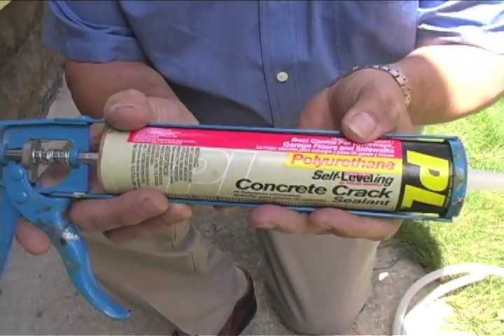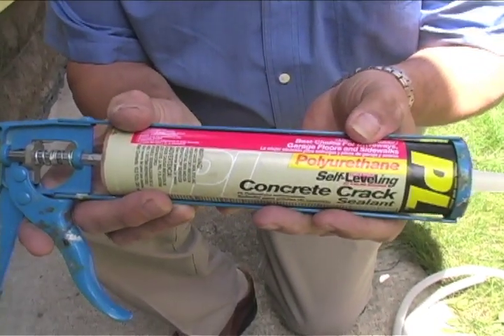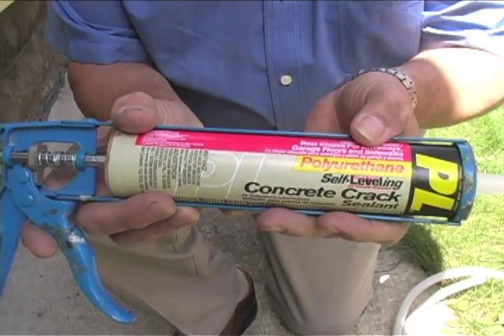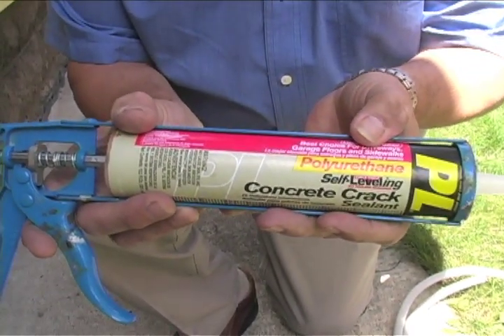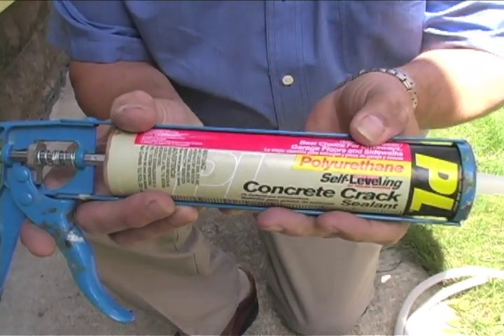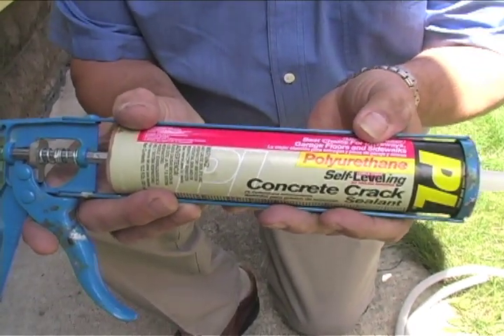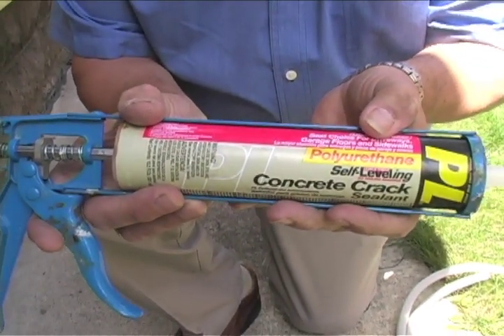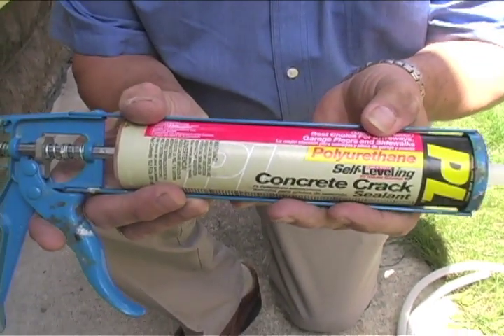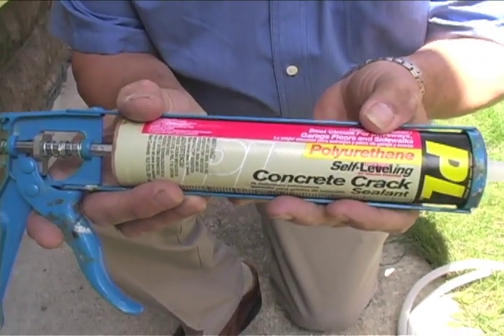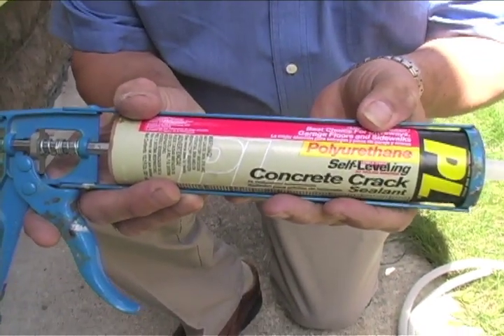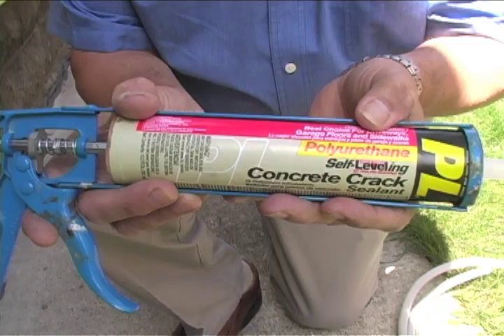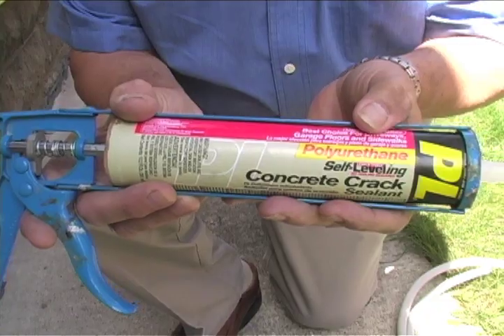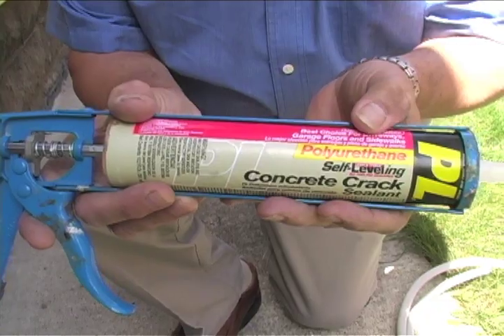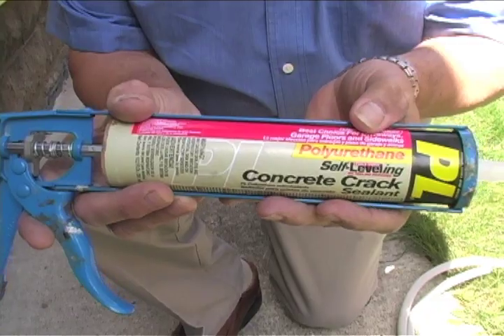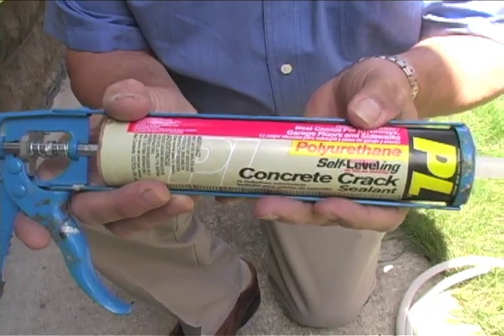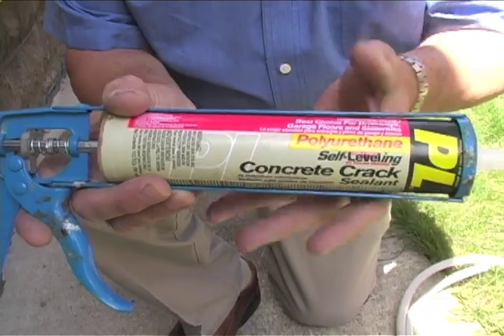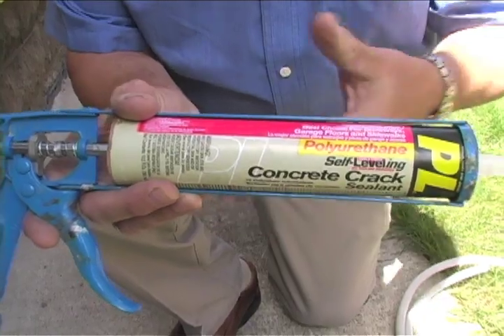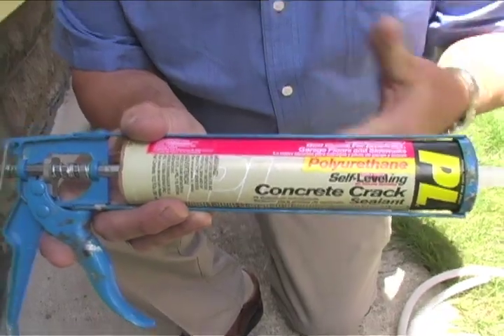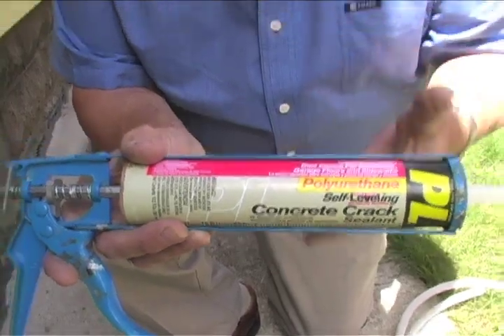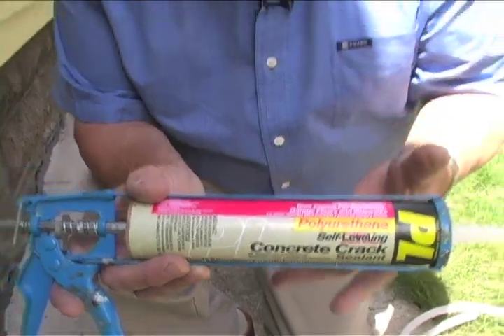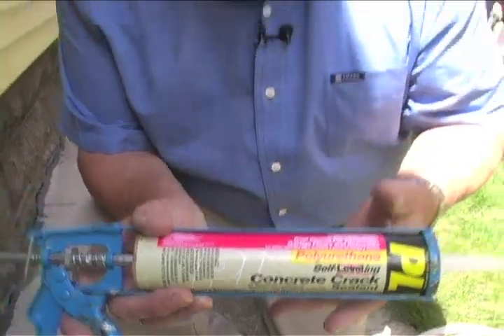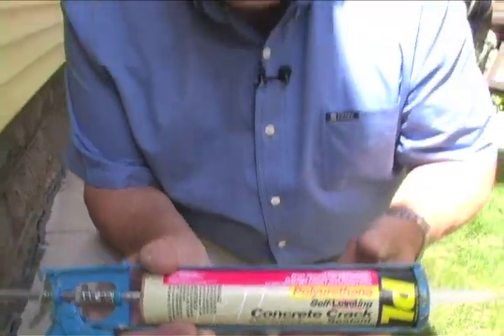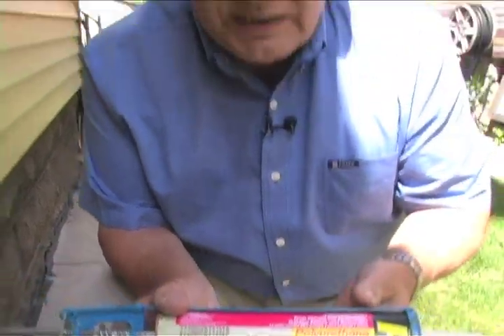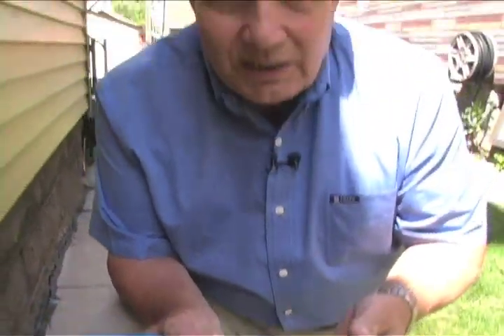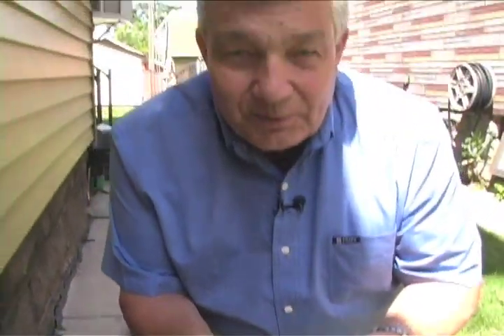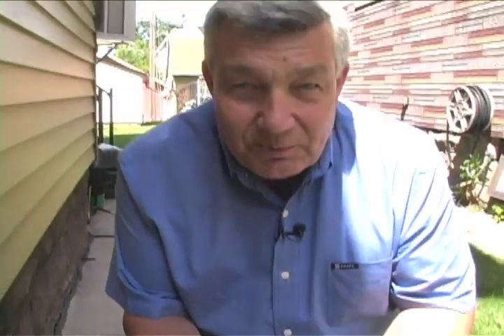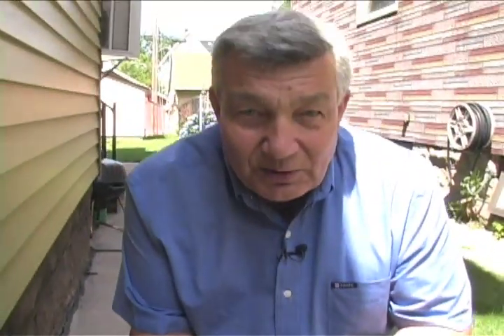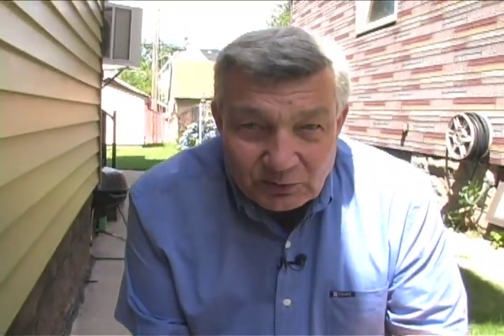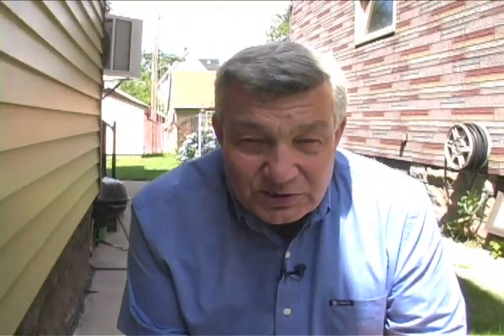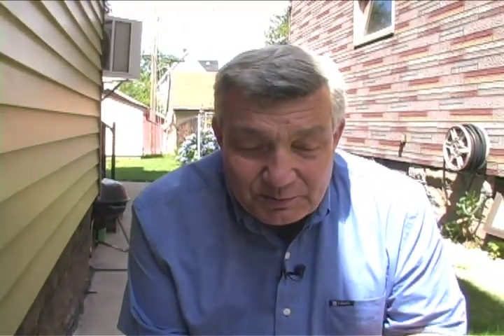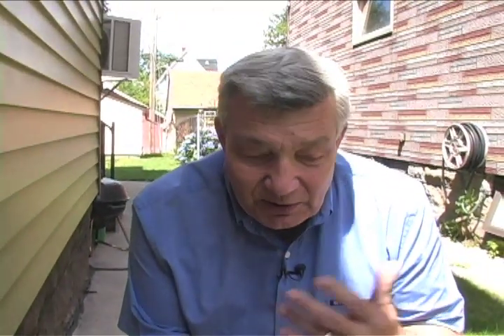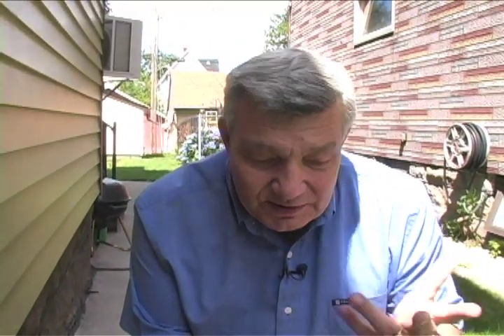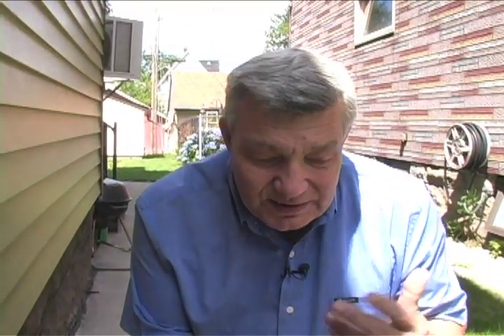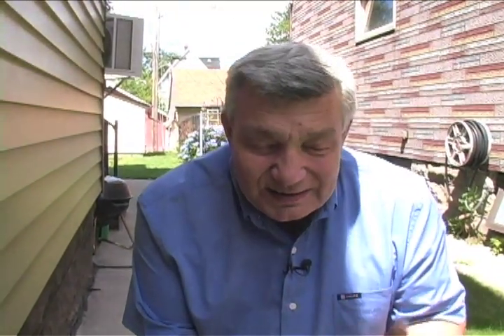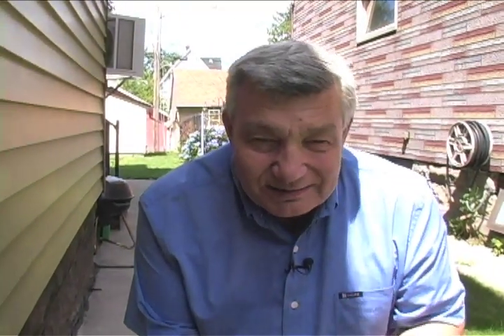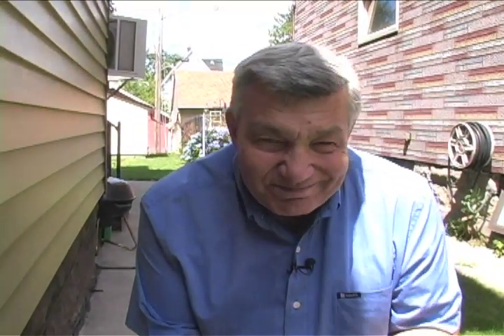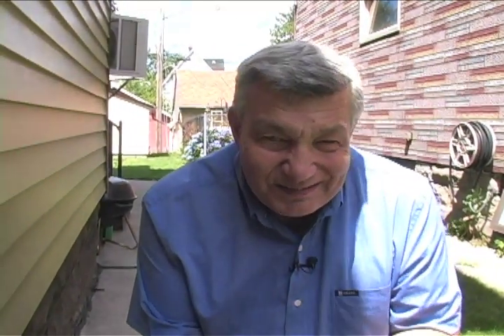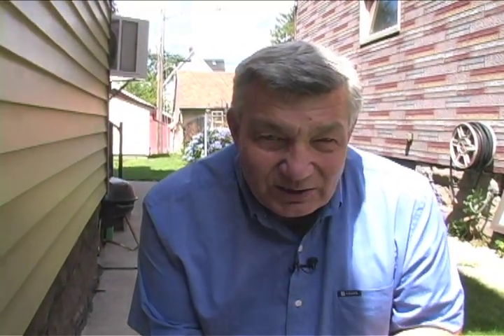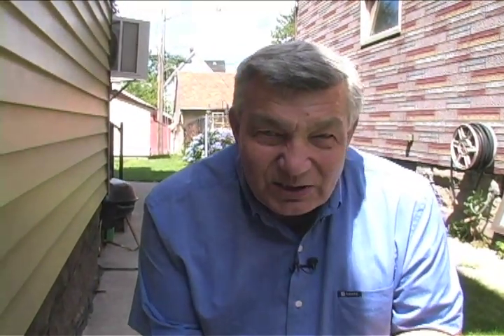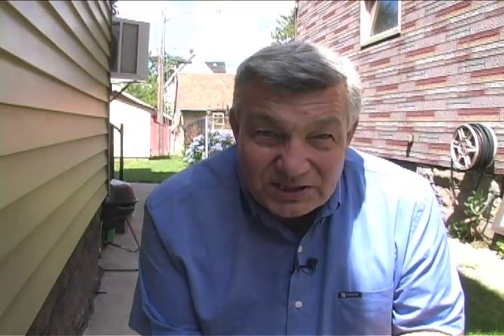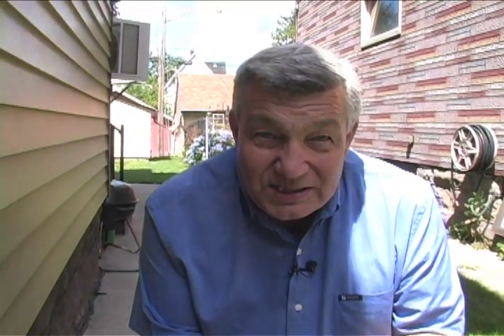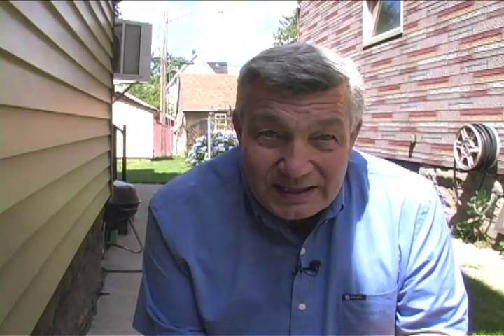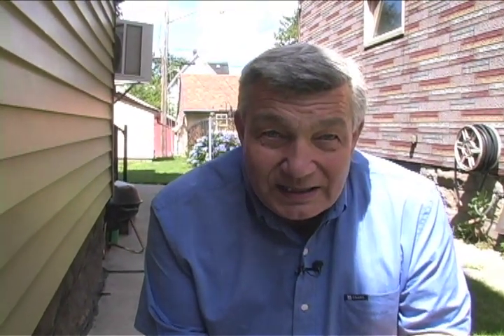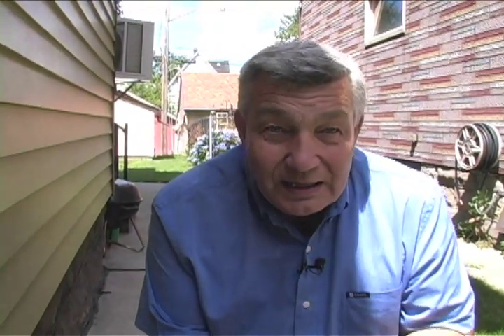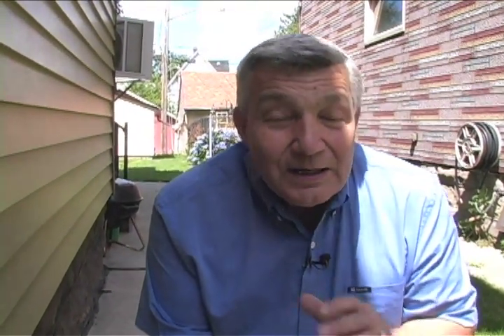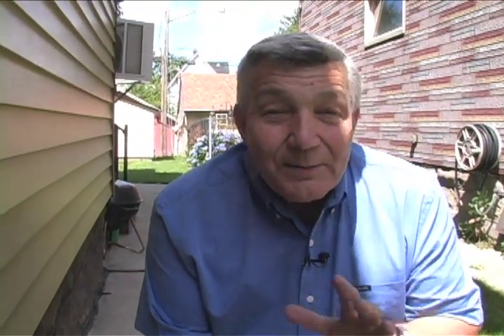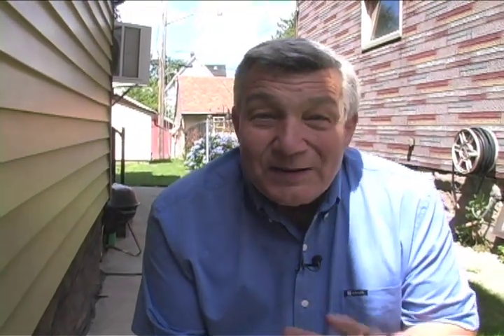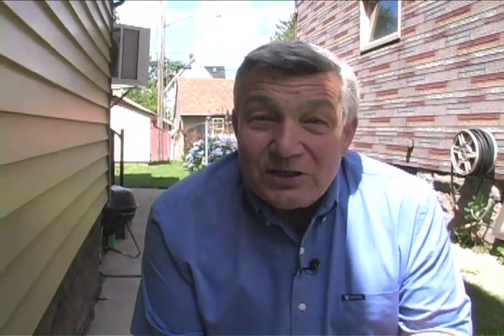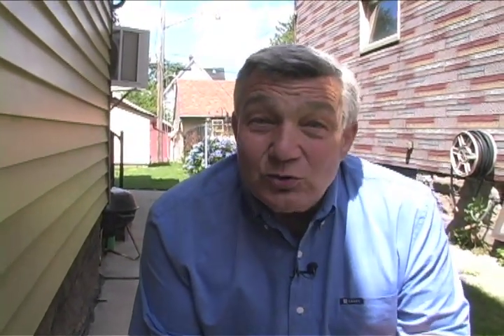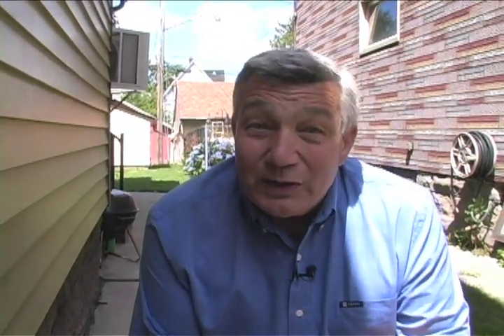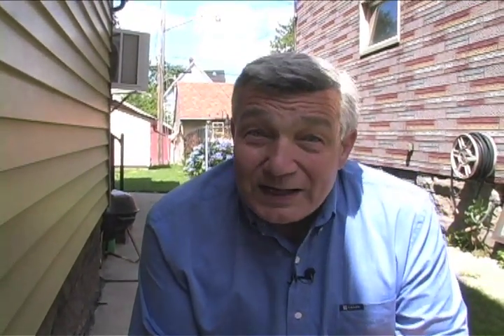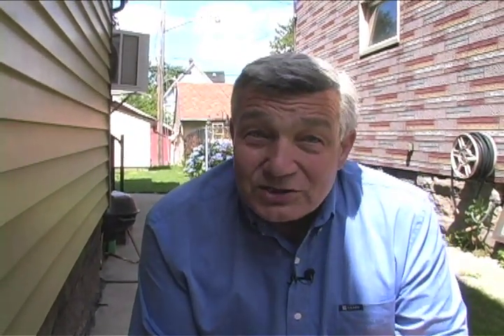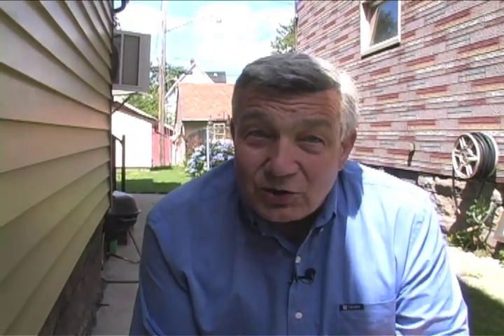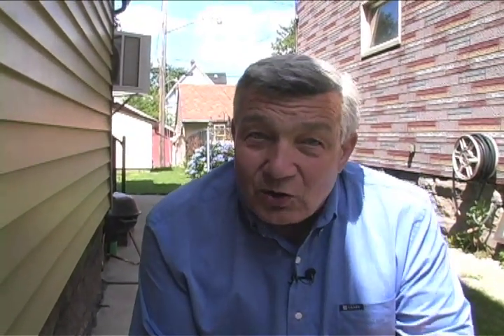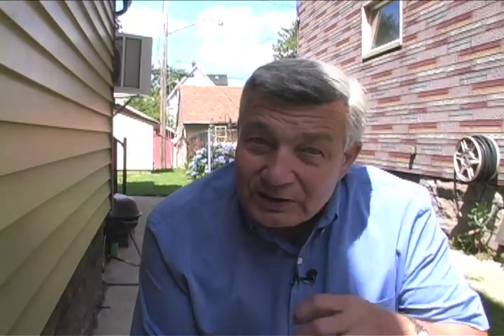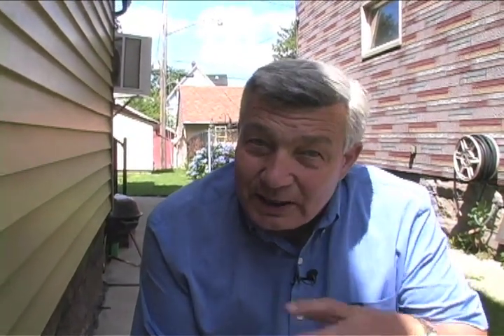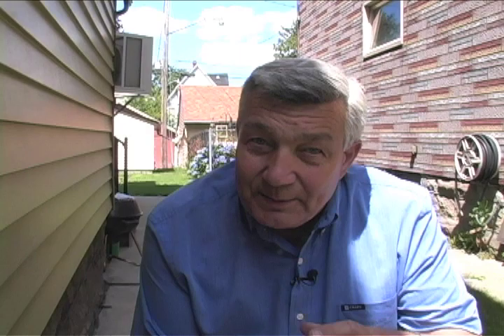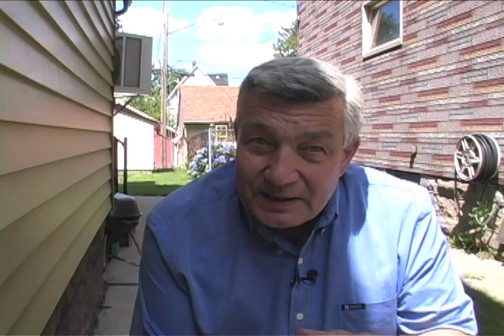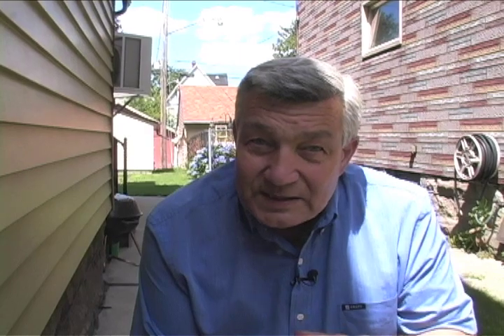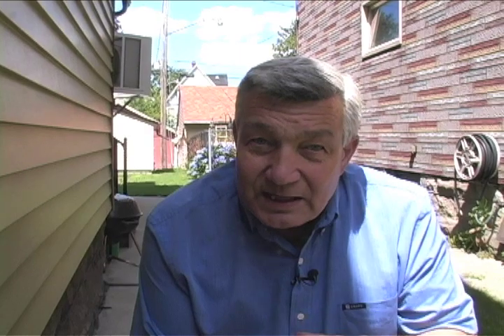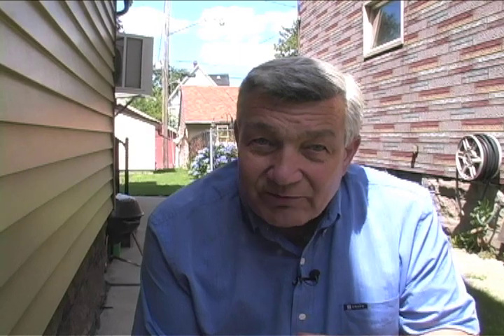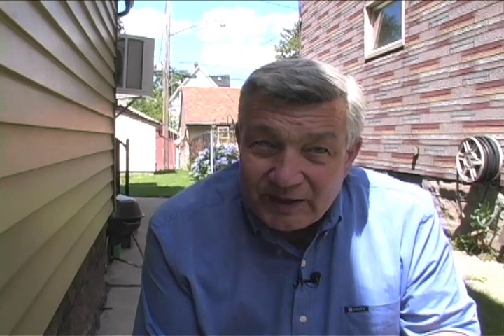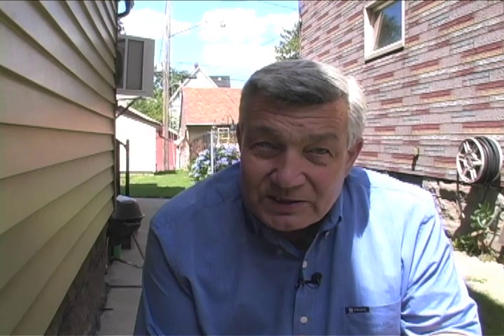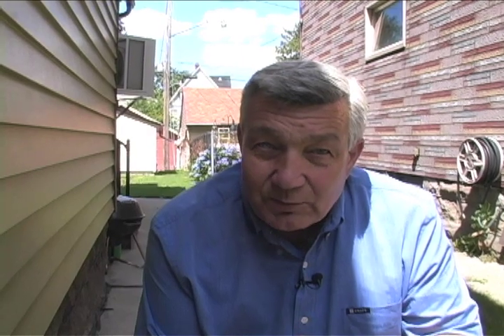For a filler, you want something that sticks and holds up for a long time. Polyurethane sealants are probably the best. You've got to clean up with mineral spirits and they're a little sticky, but they do last a long time and they stay flexible.